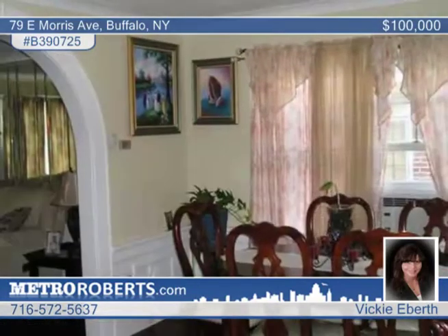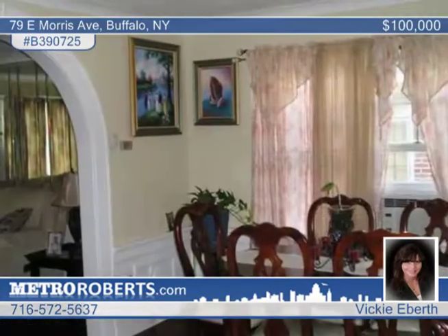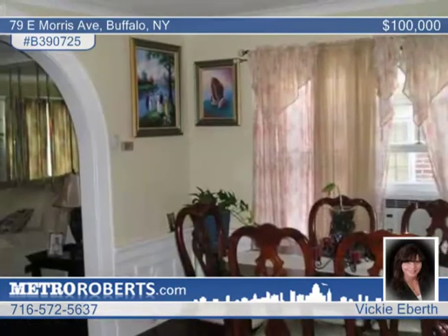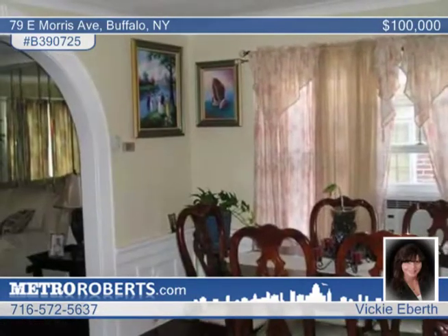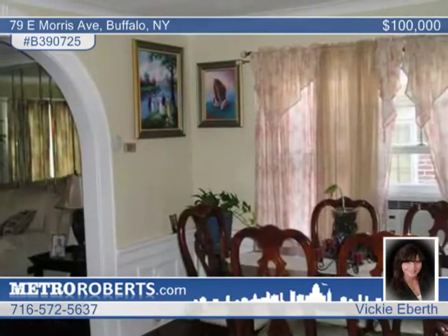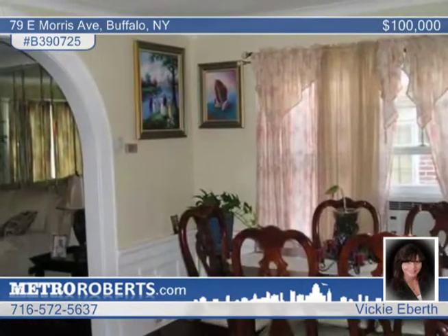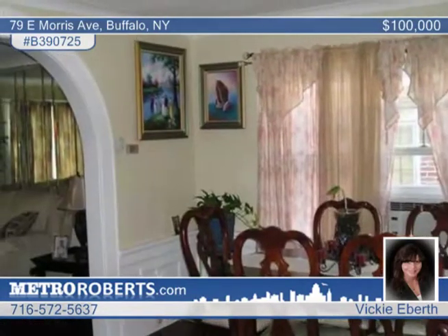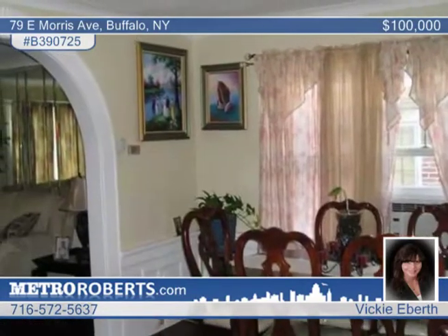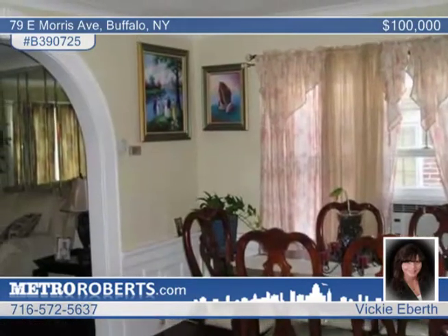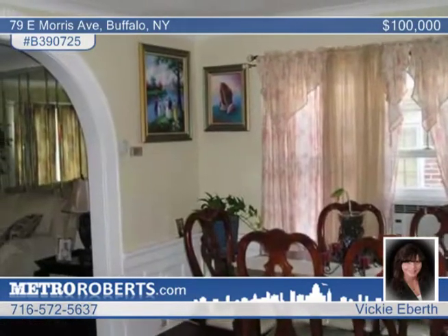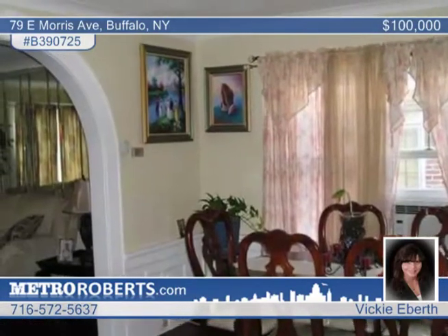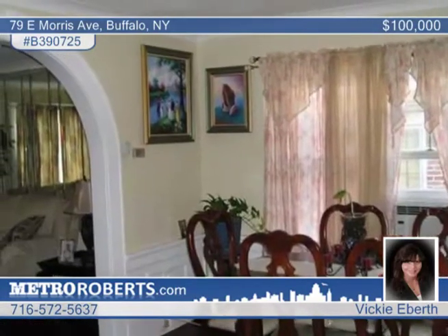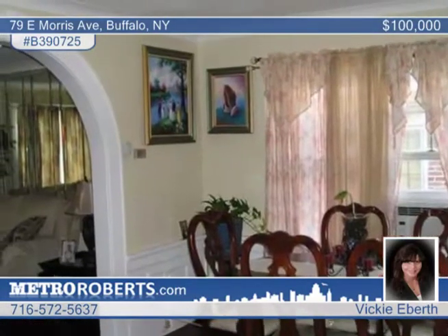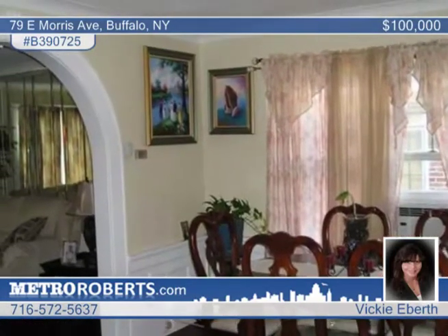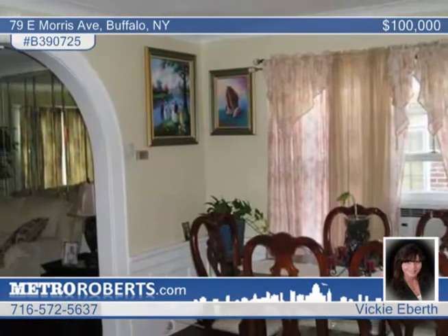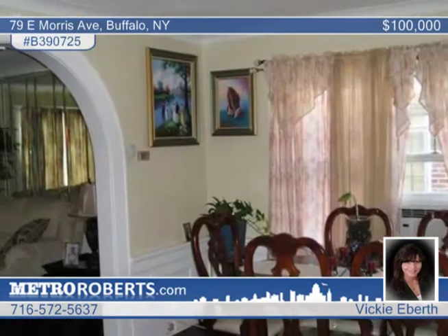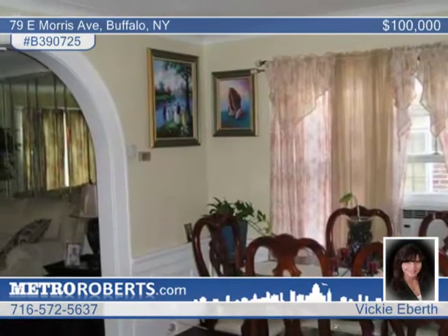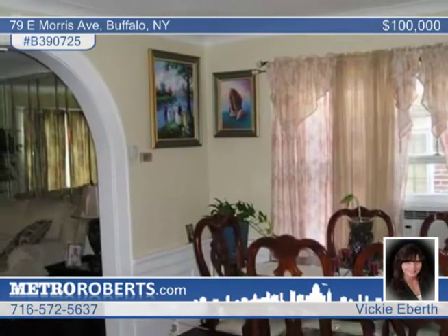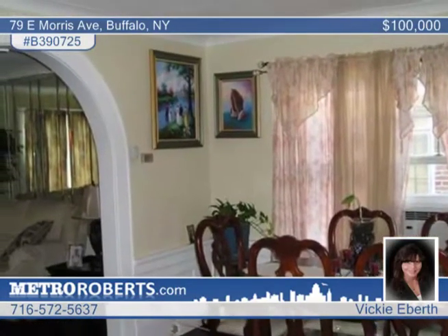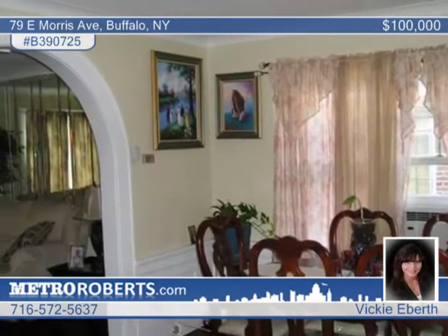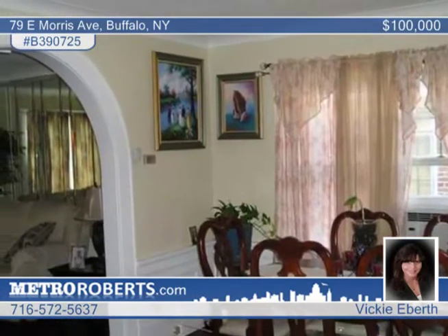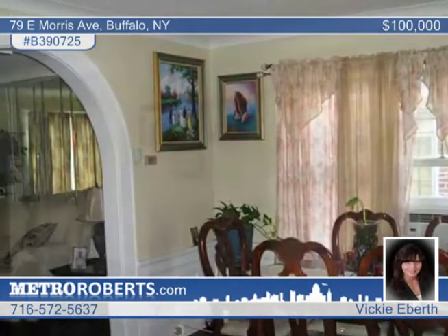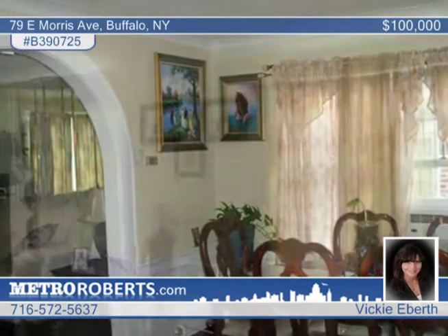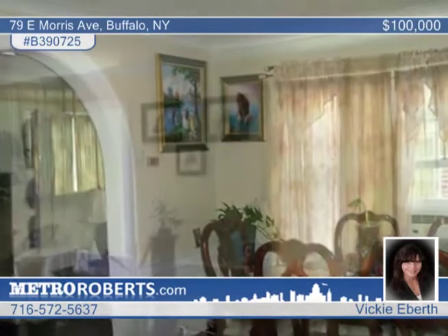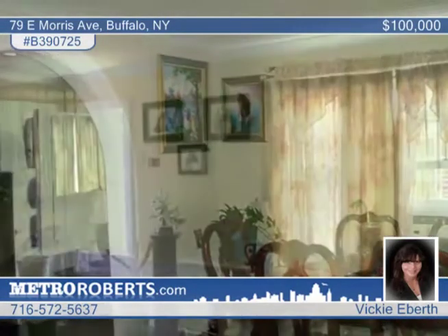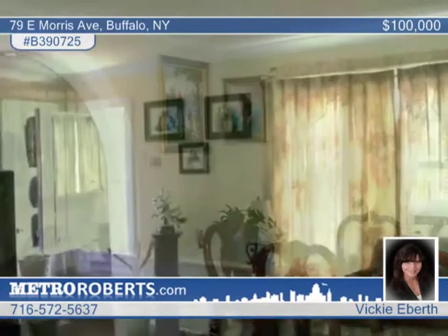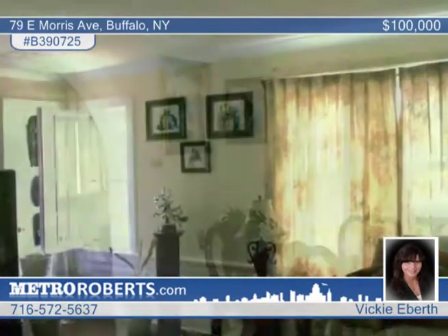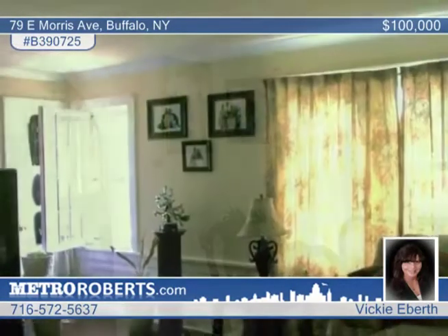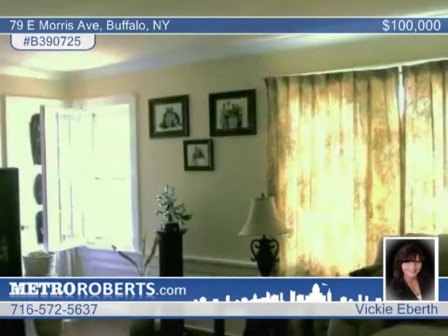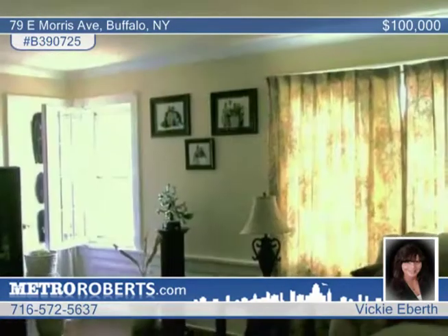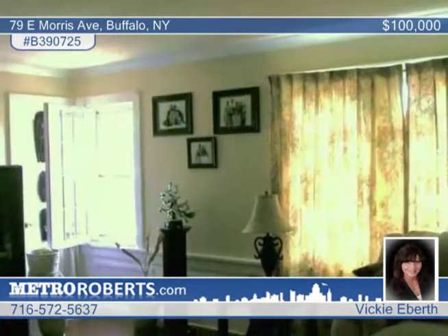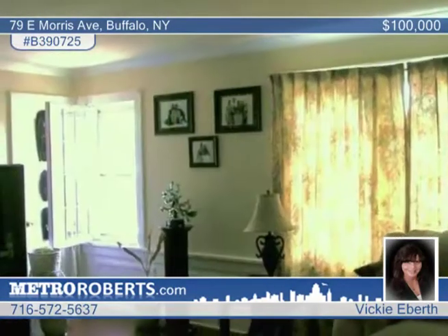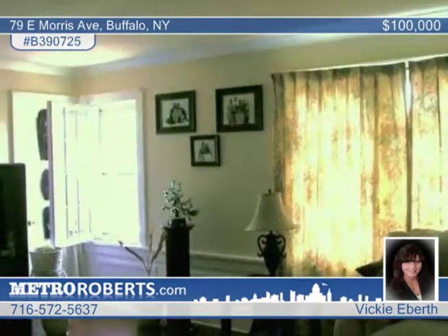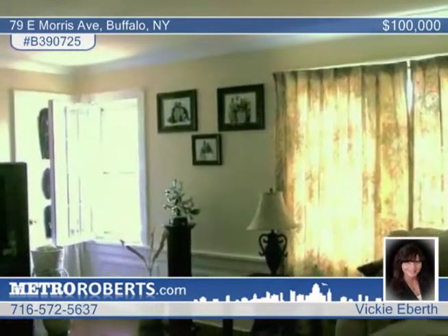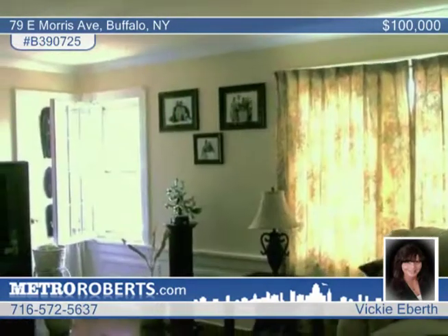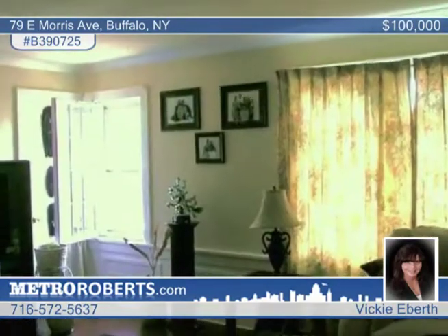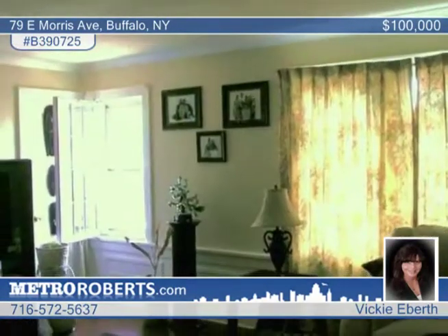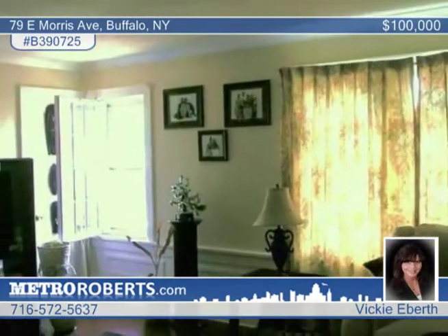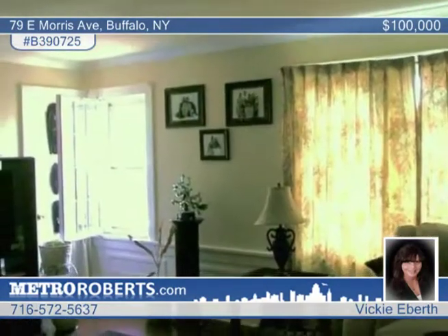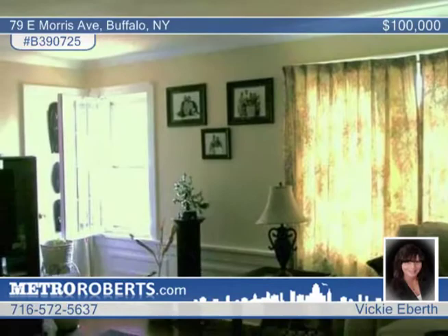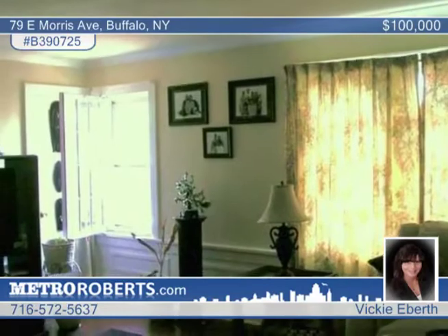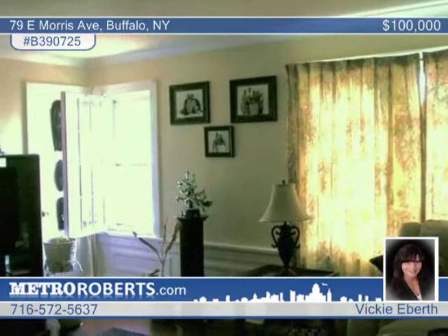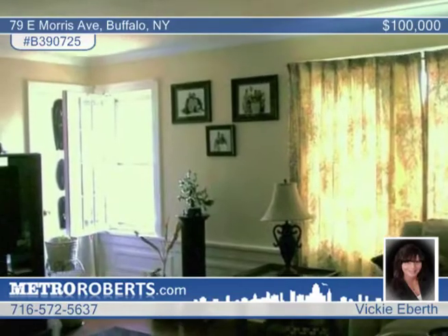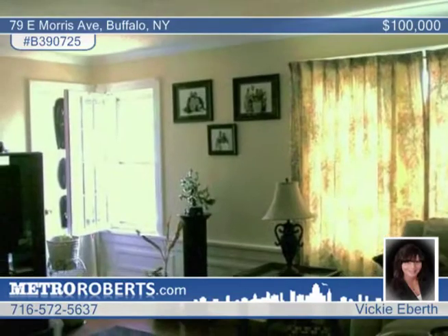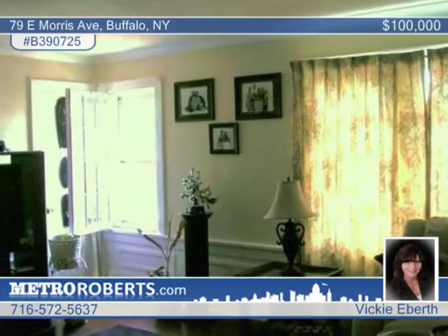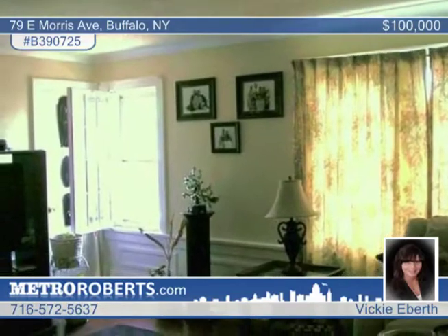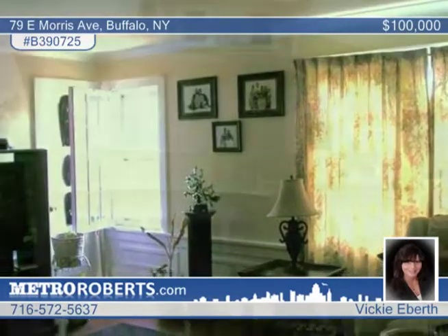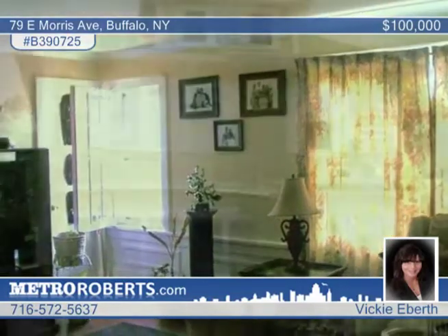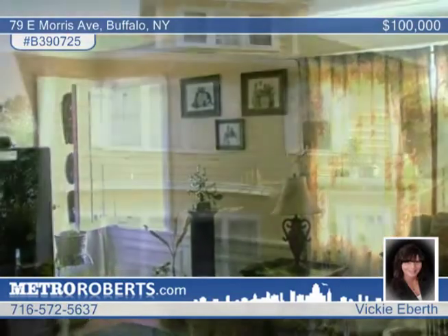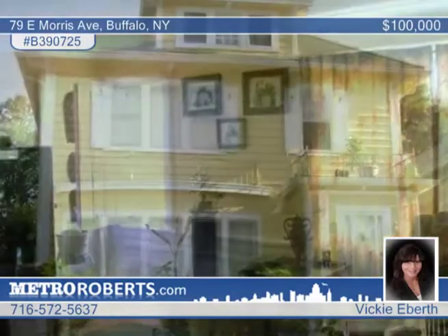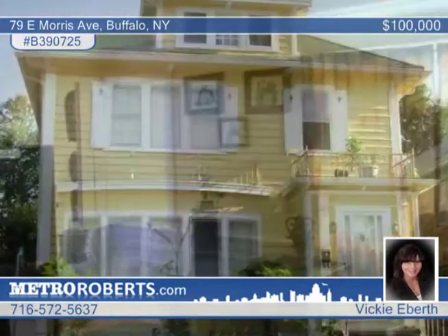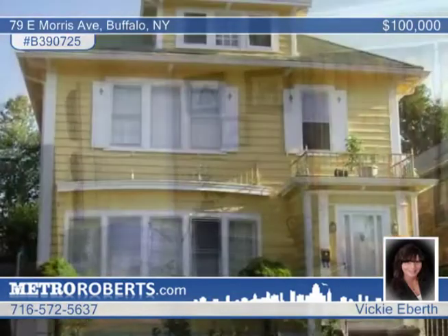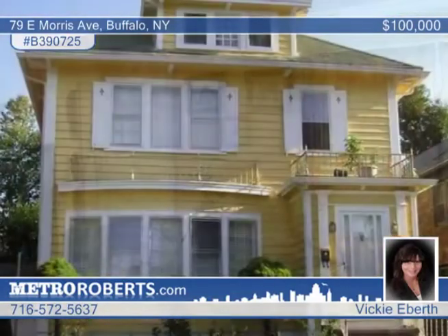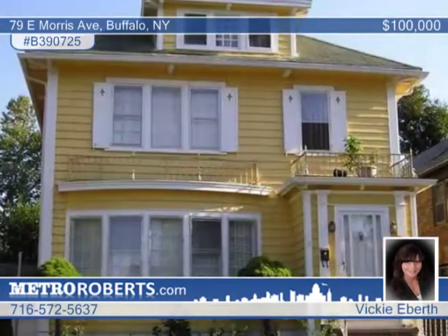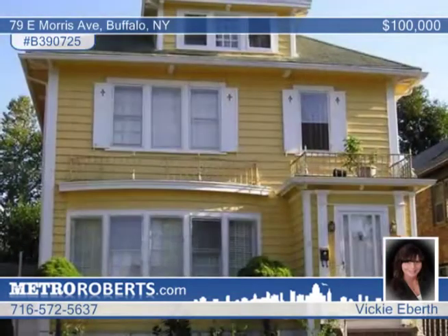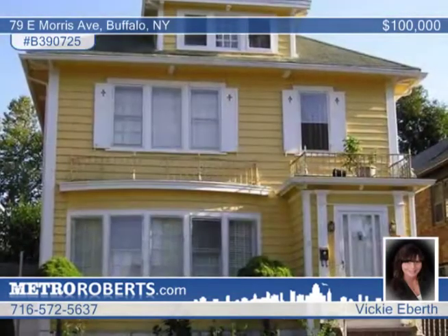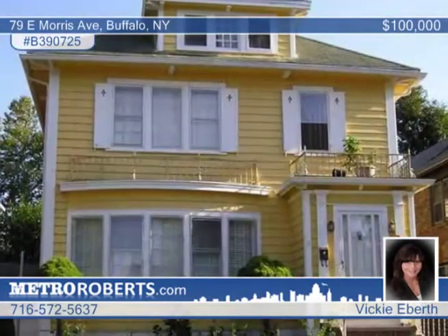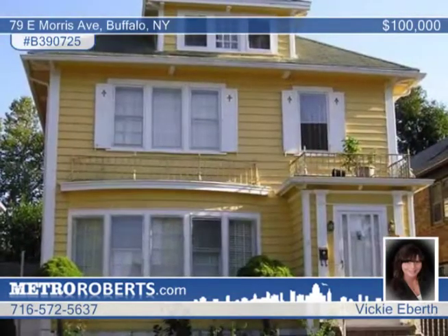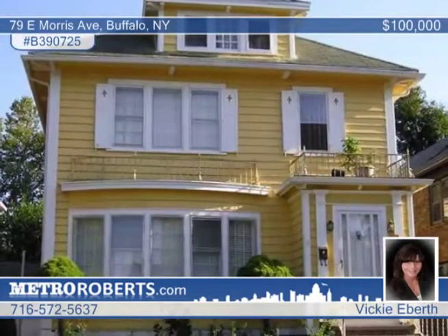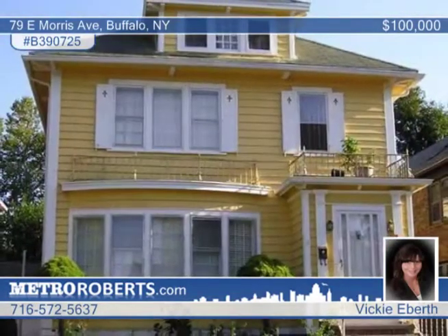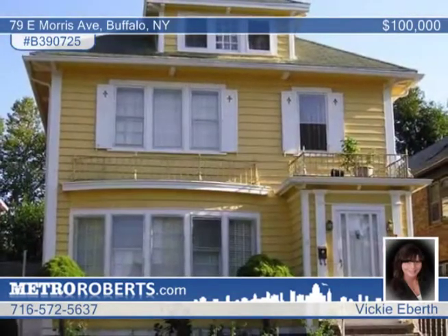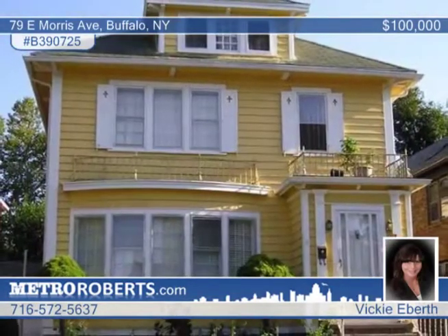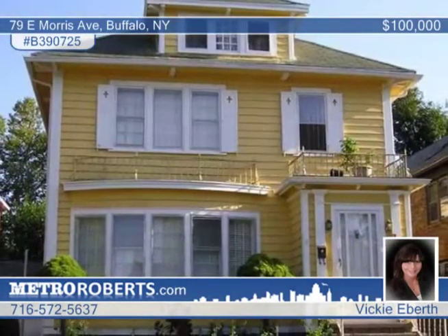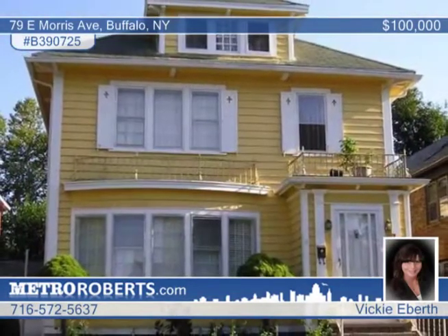The backyard is quaint and has a high demand two-car garage. Vicki Eberth would love to walk you through this property.